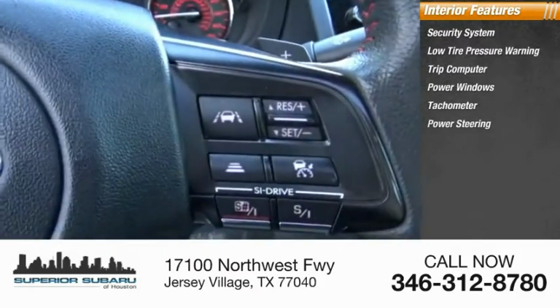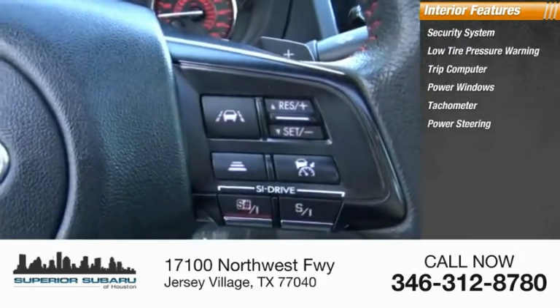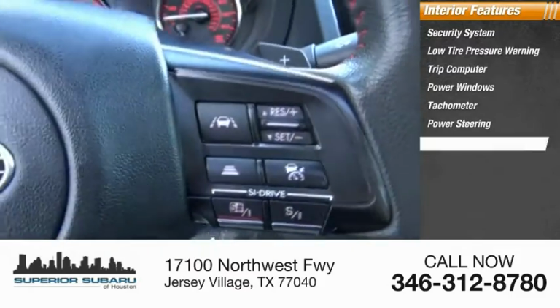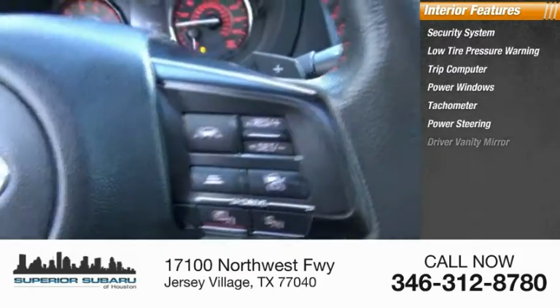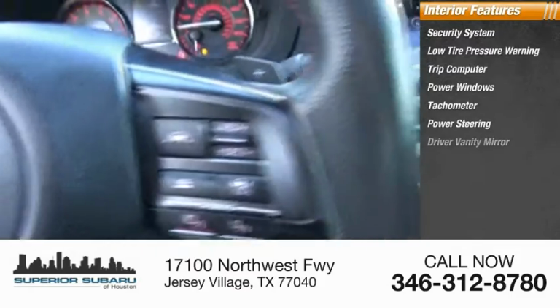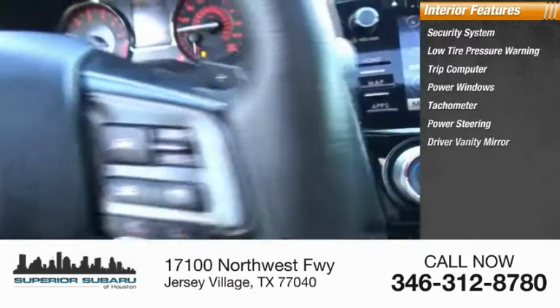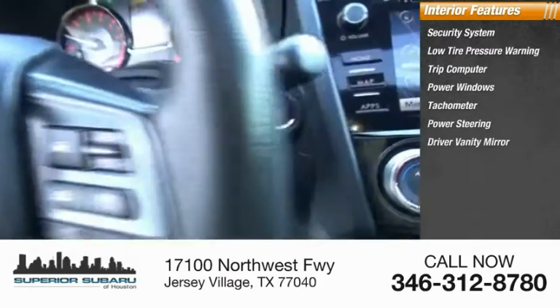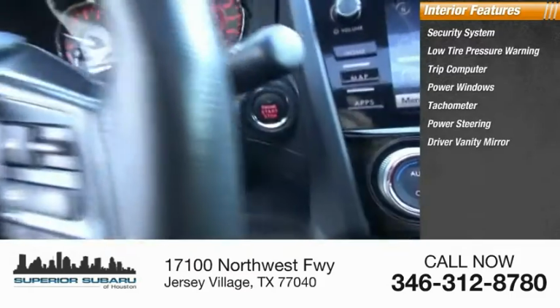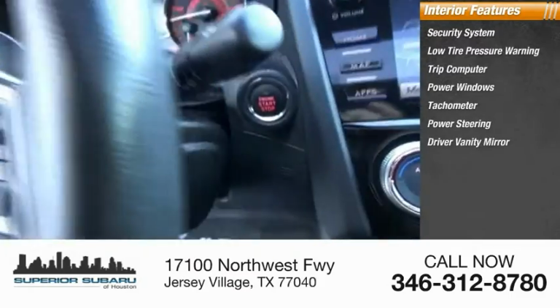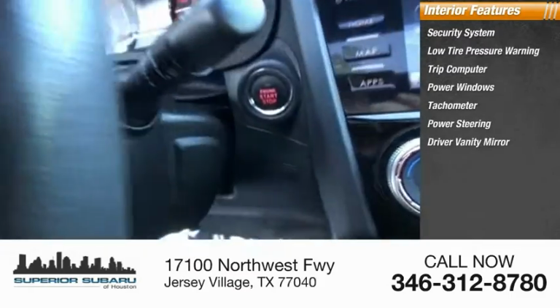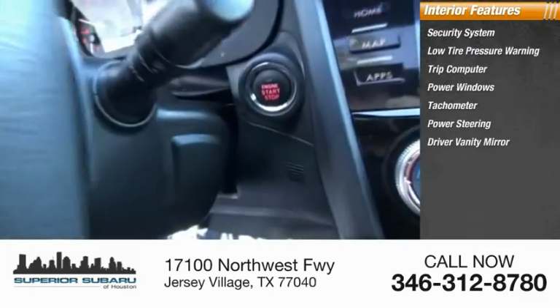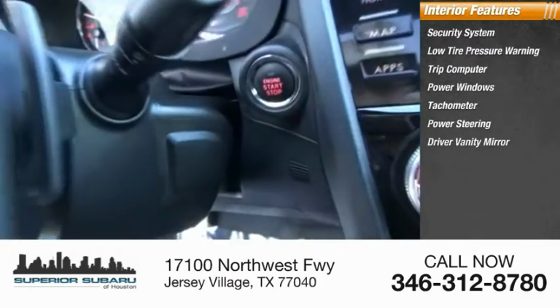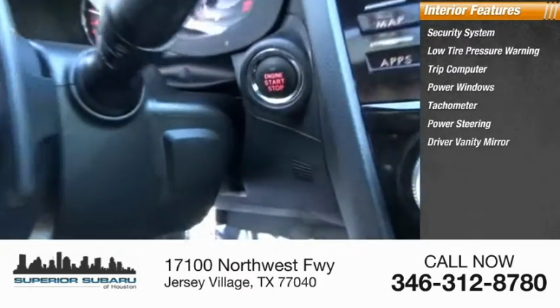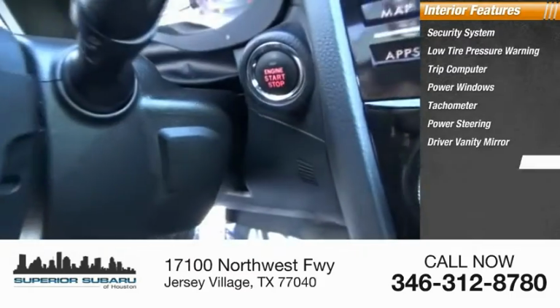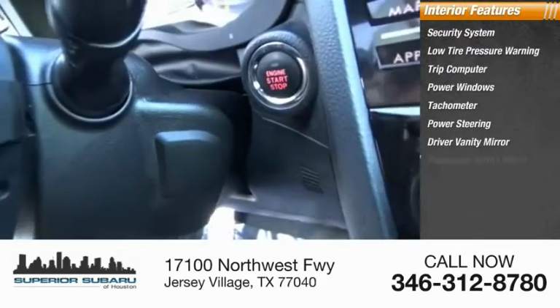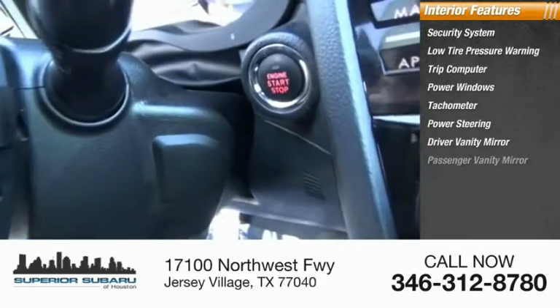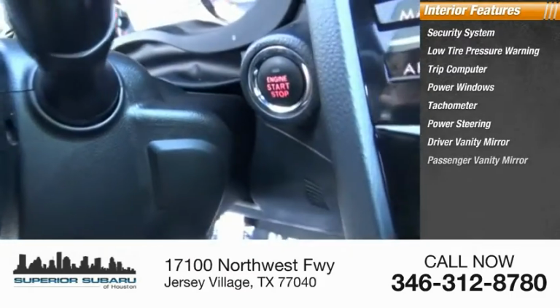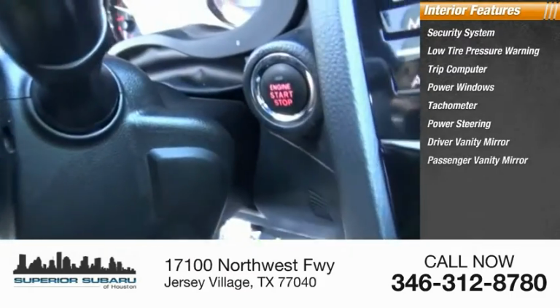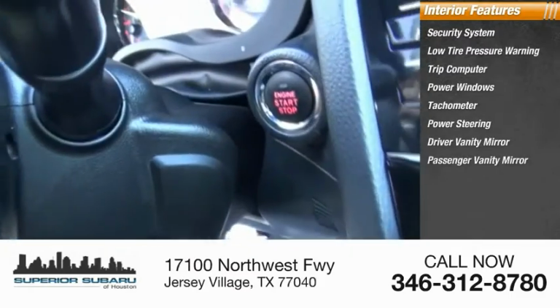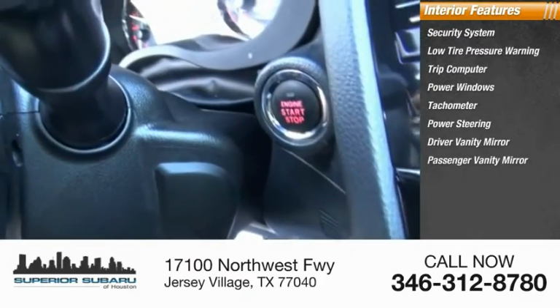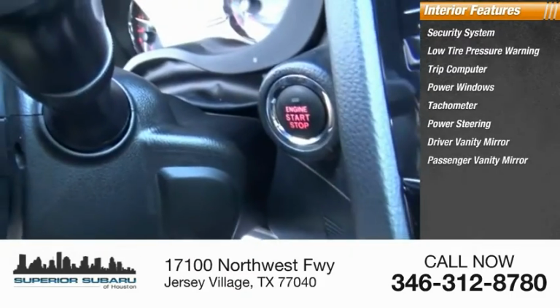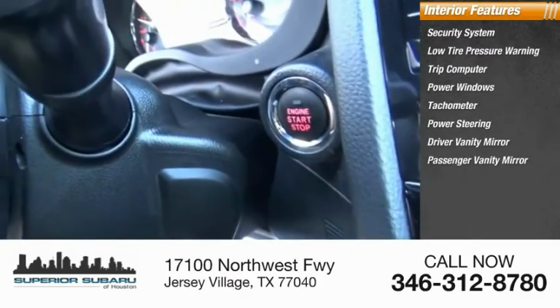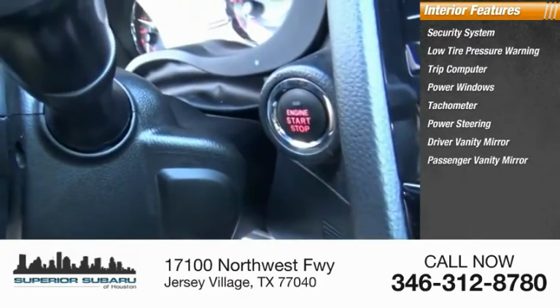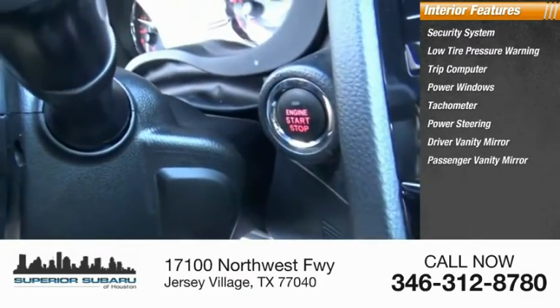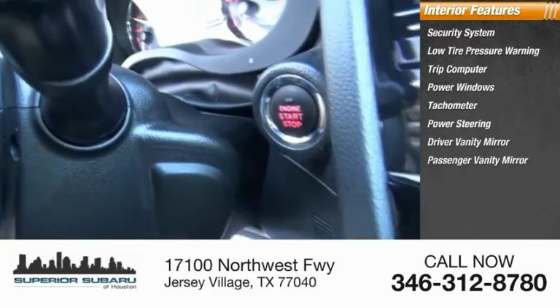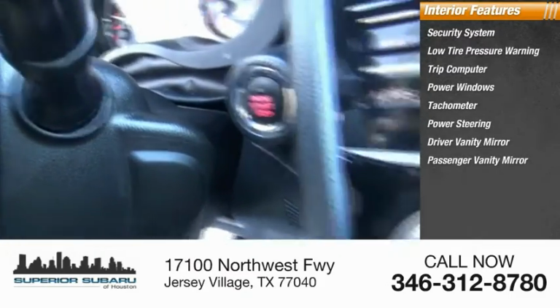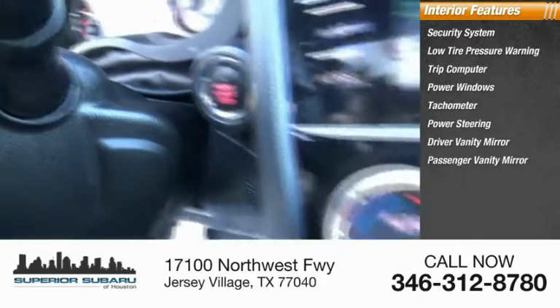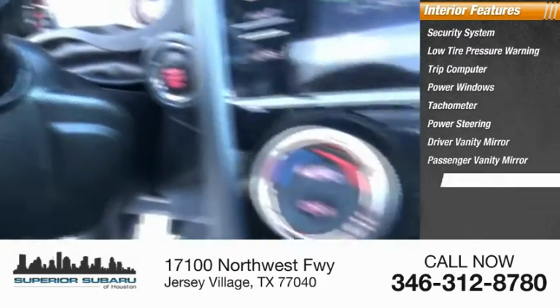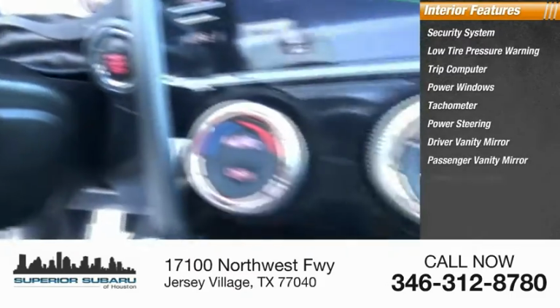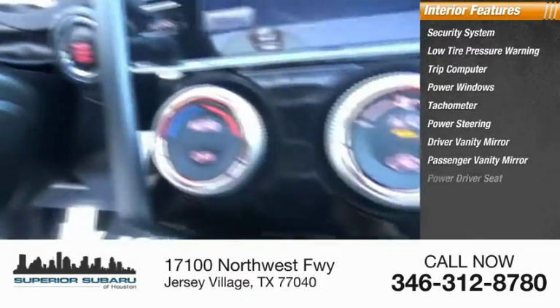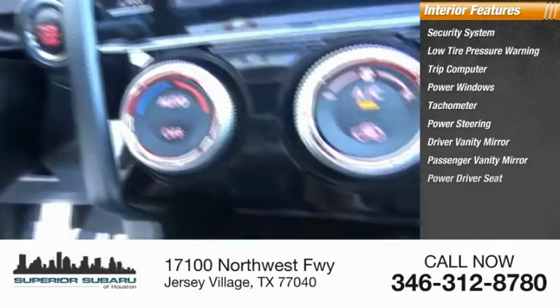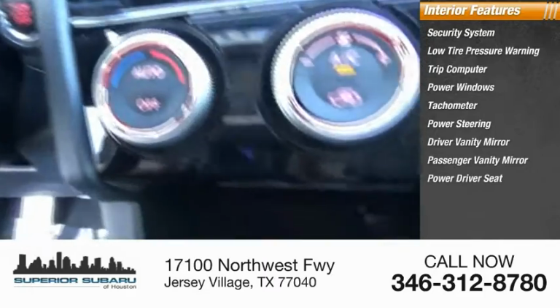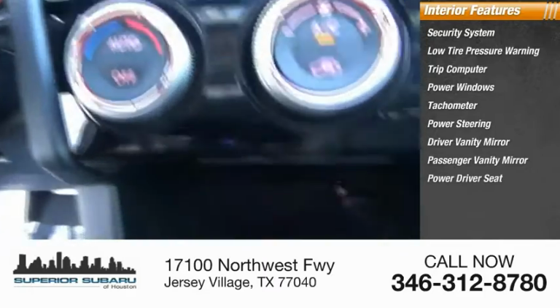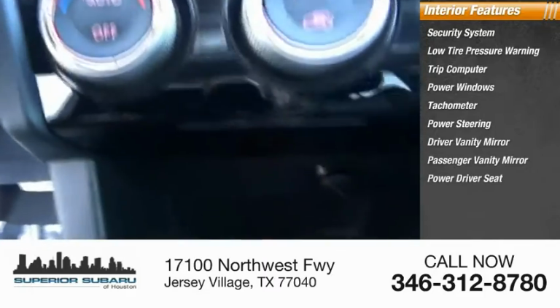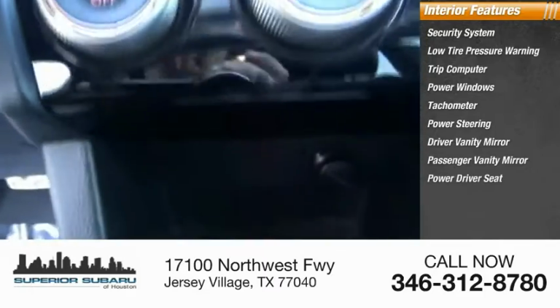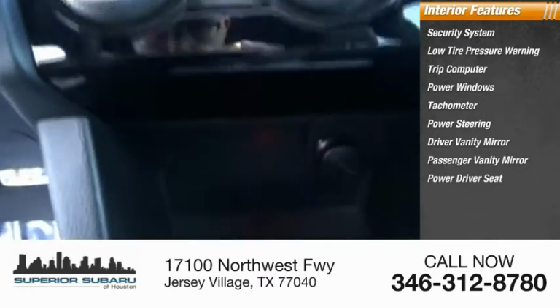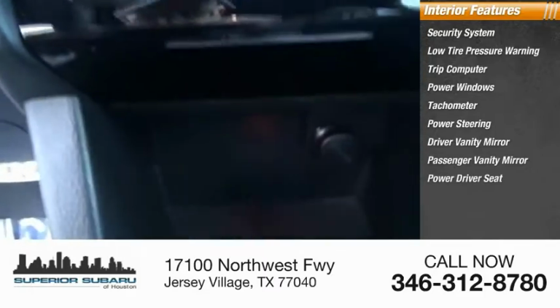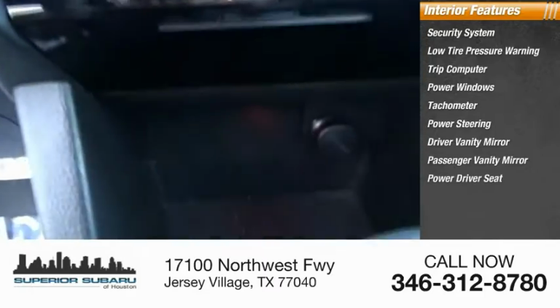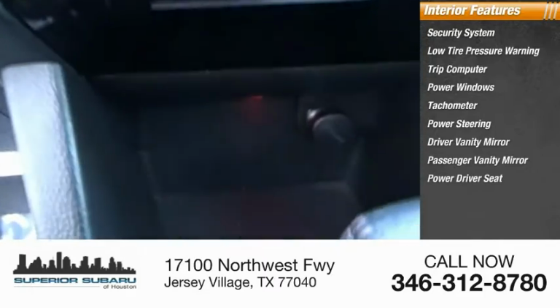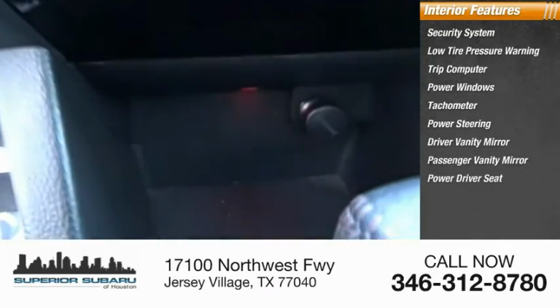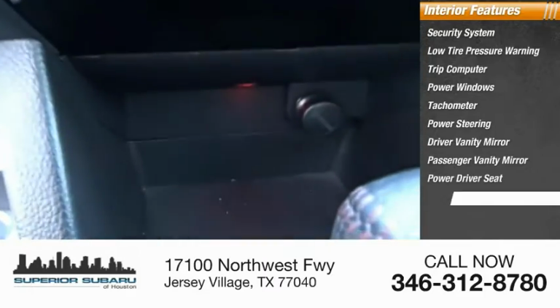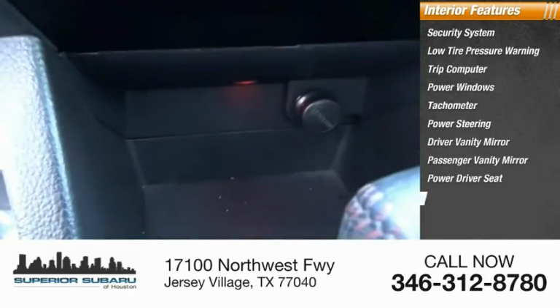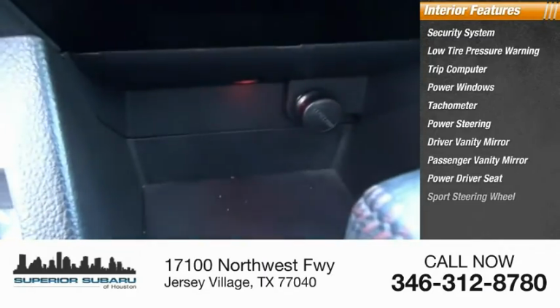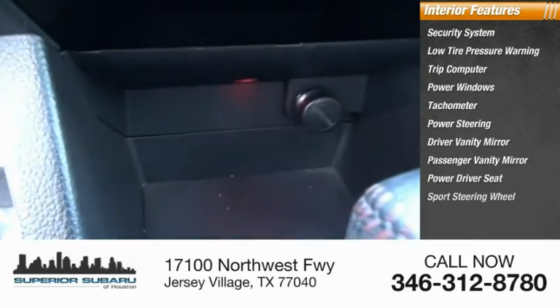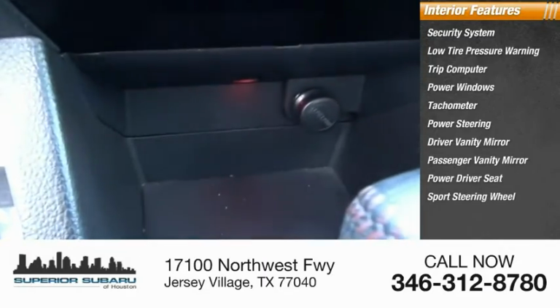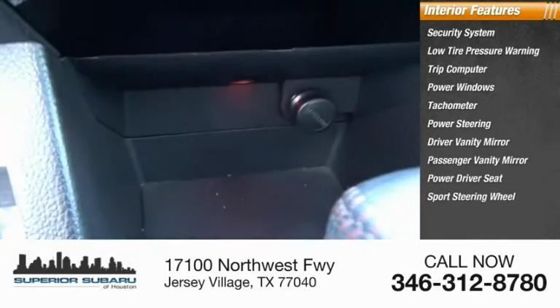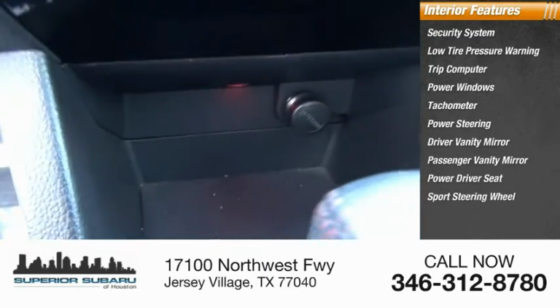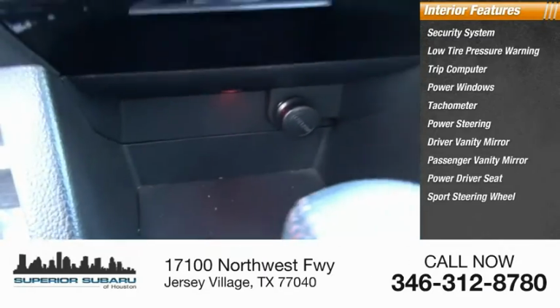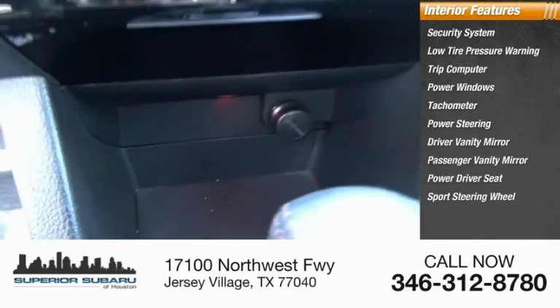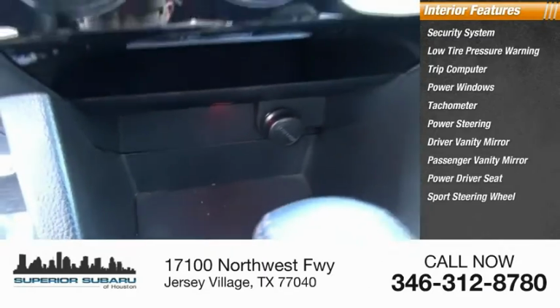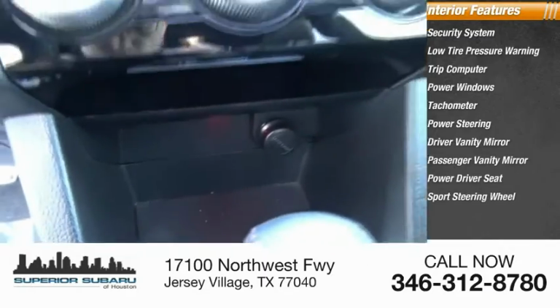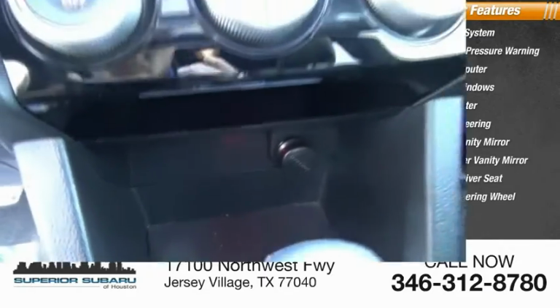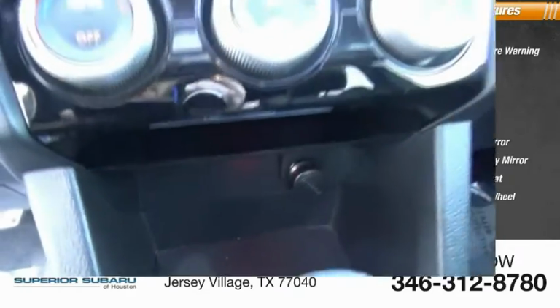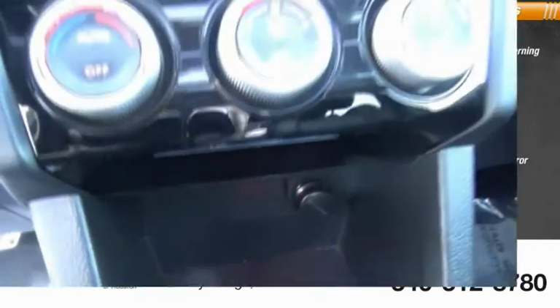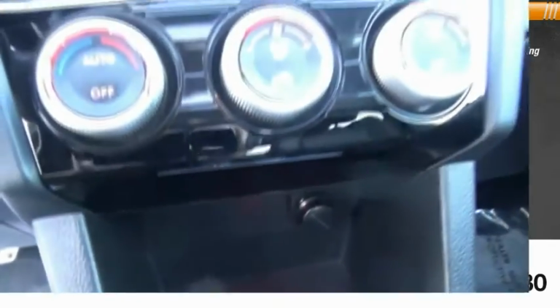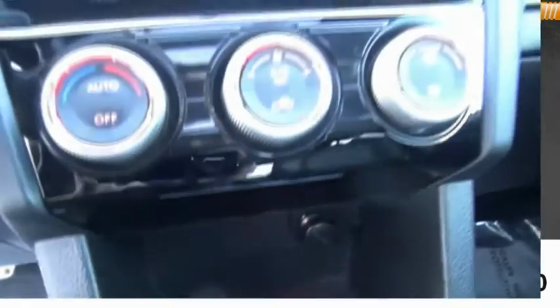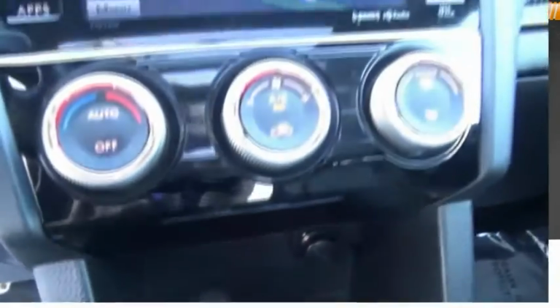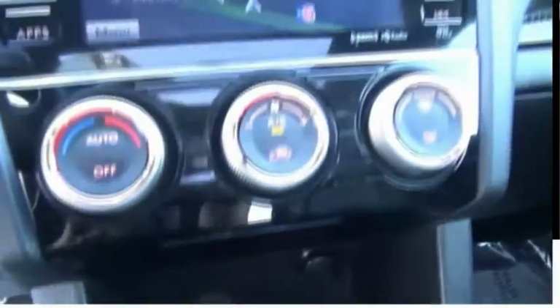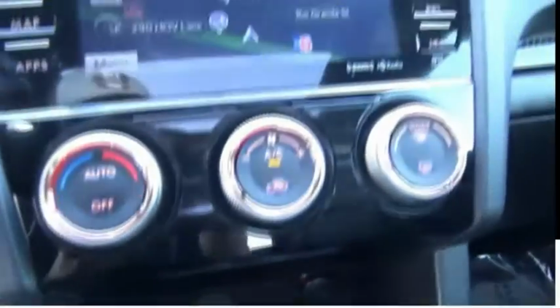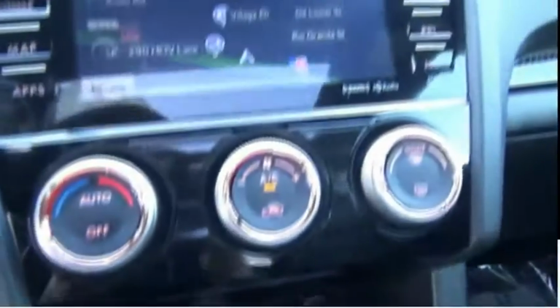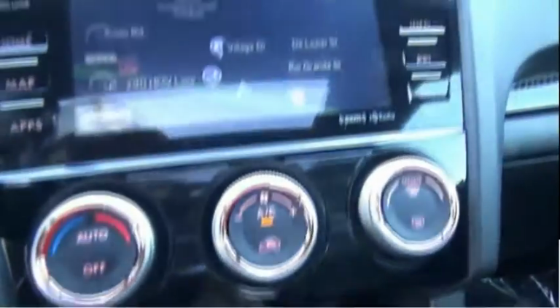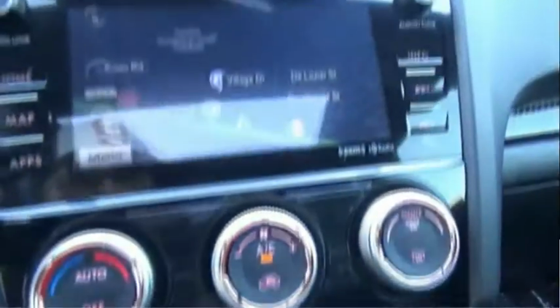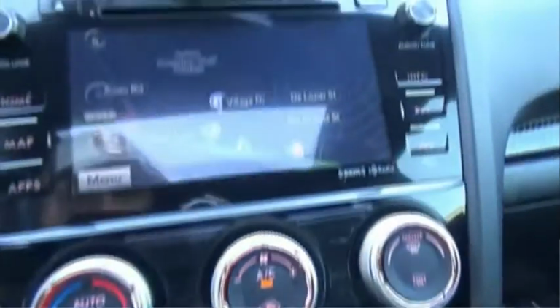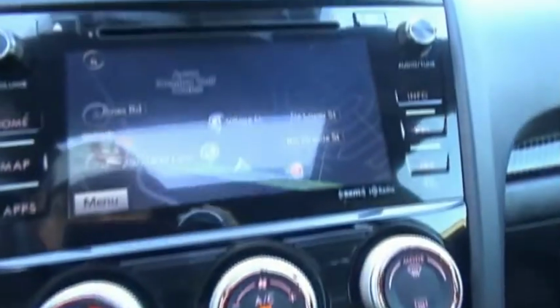Also included: driver vanity mirror, passenger vanity mirror, power driver seat, and sports steering wheel. Come take a test drive today.